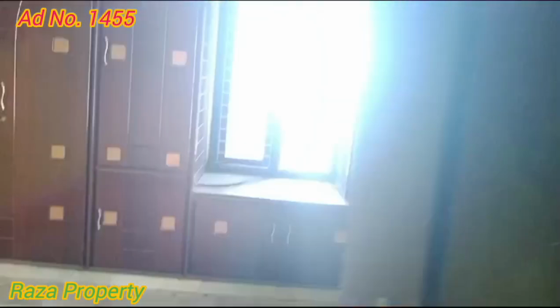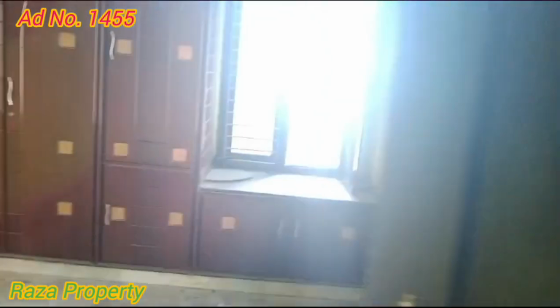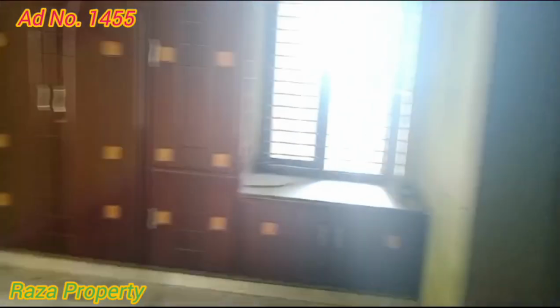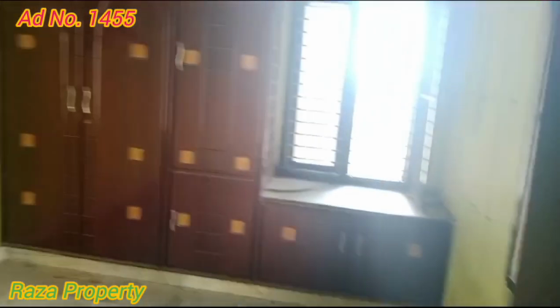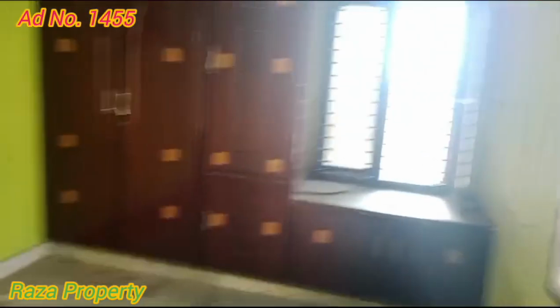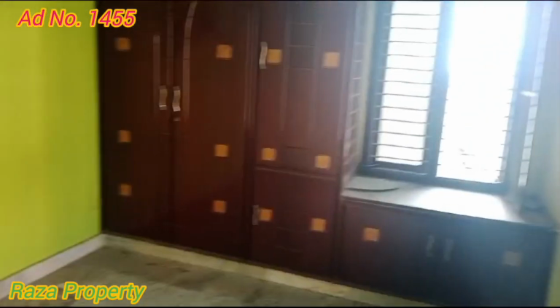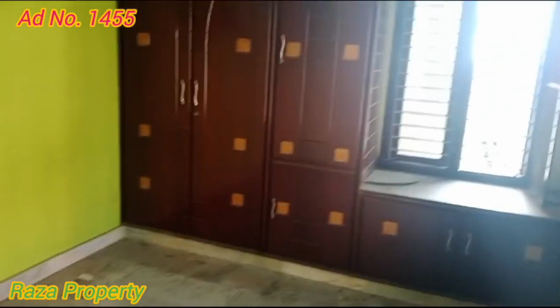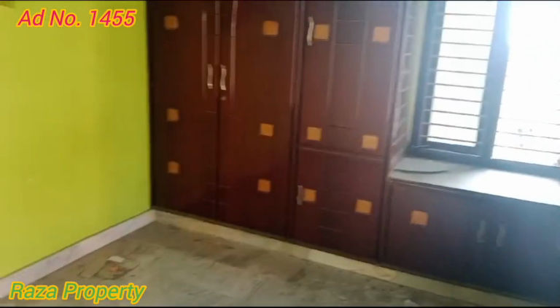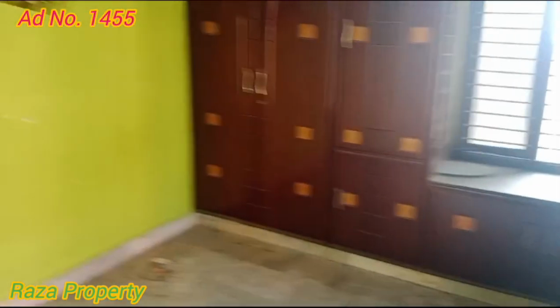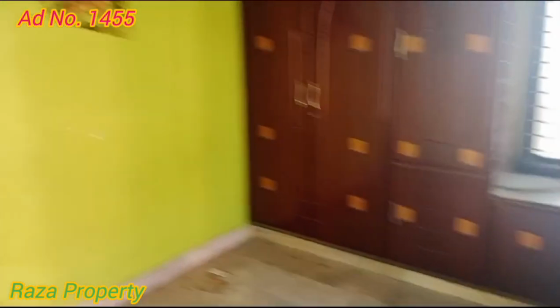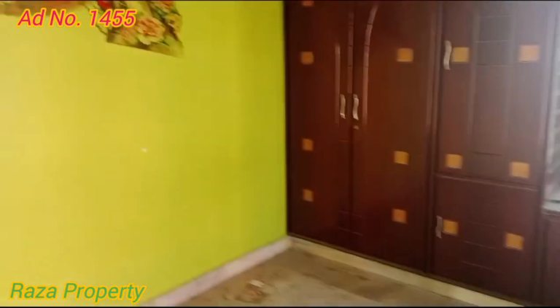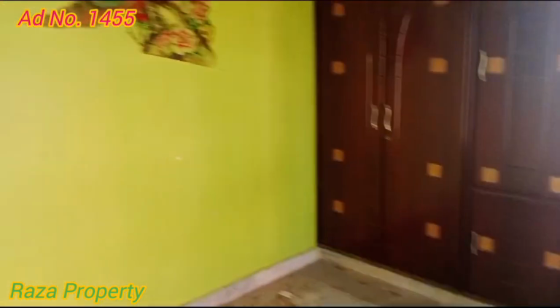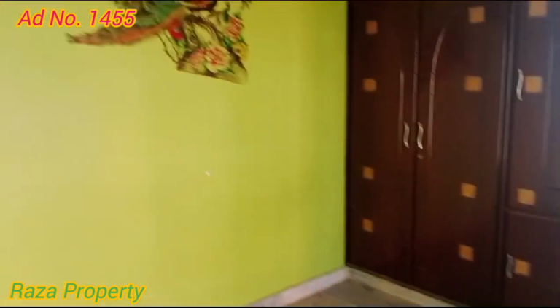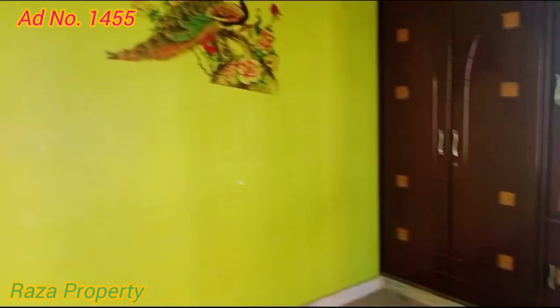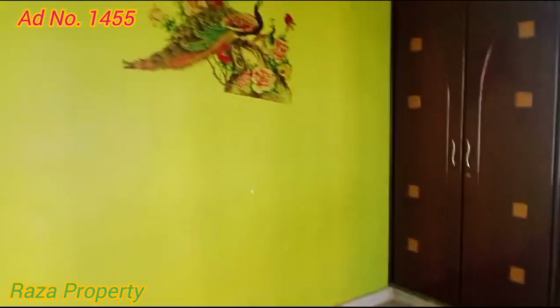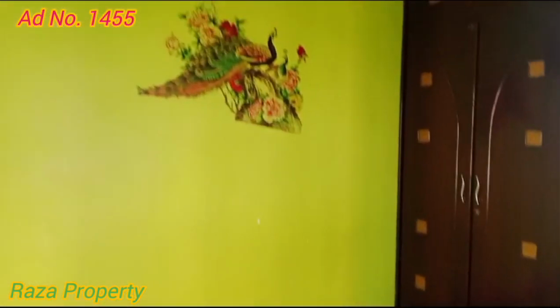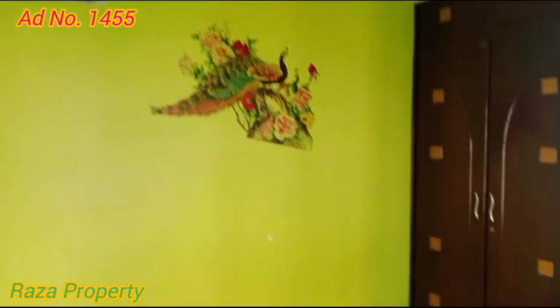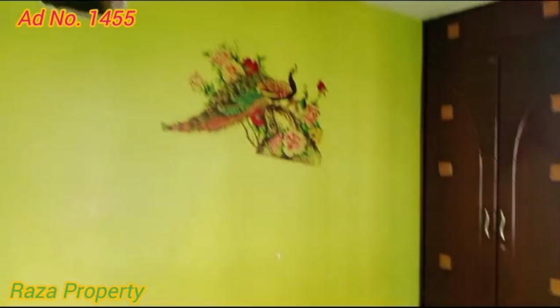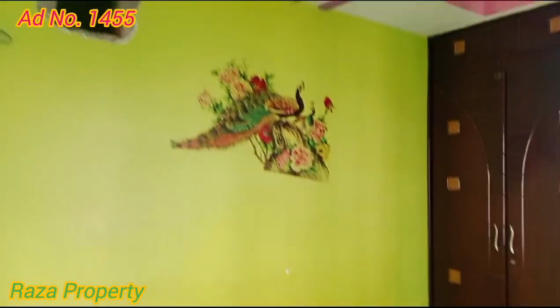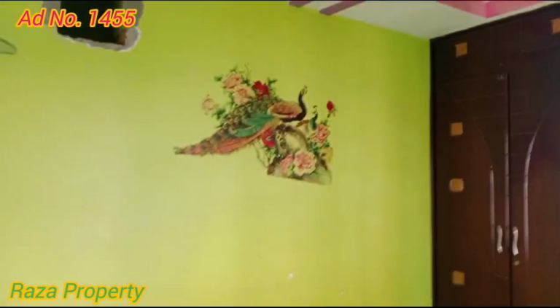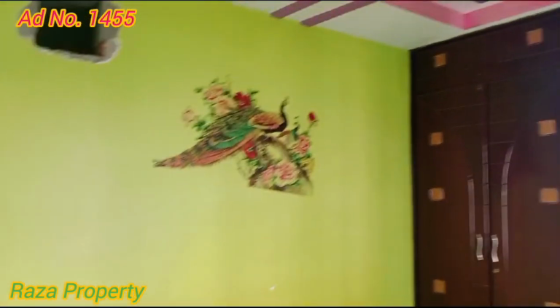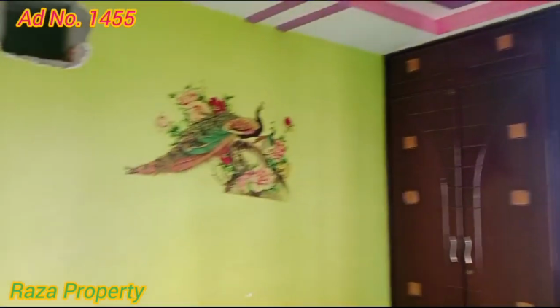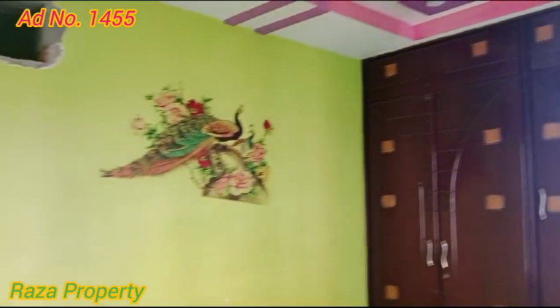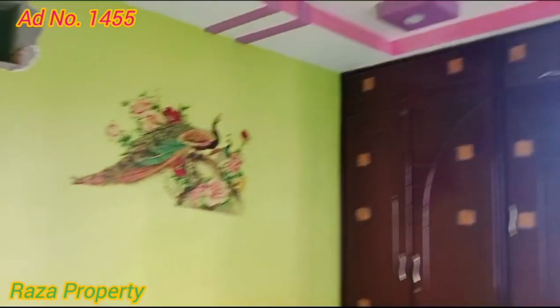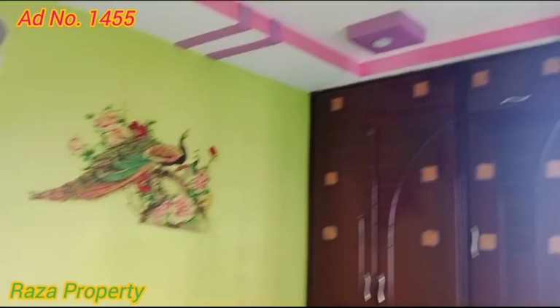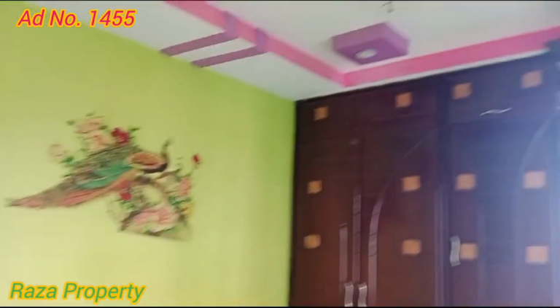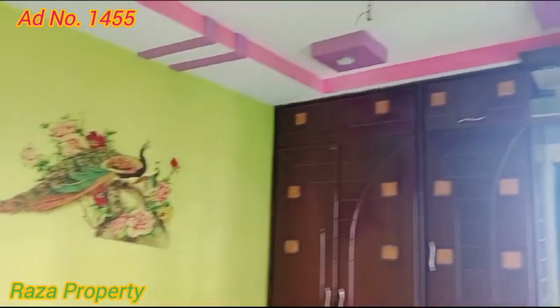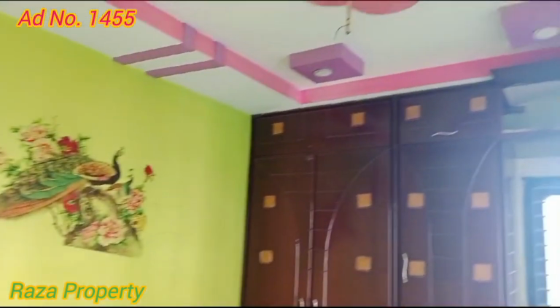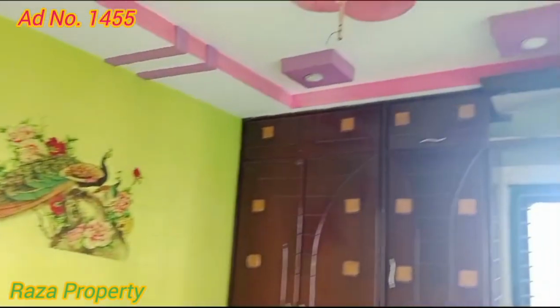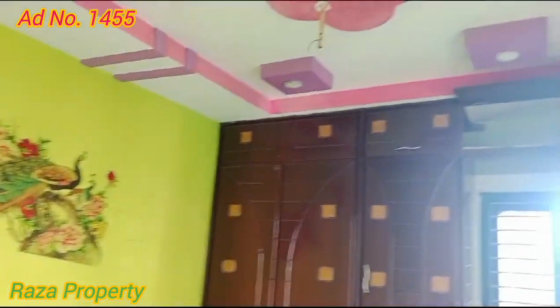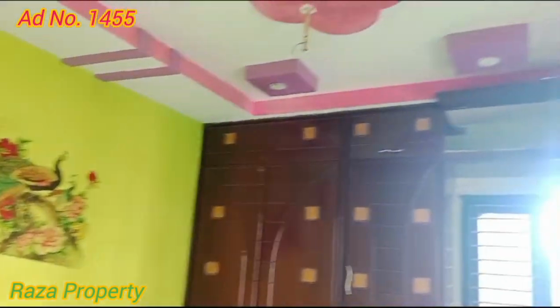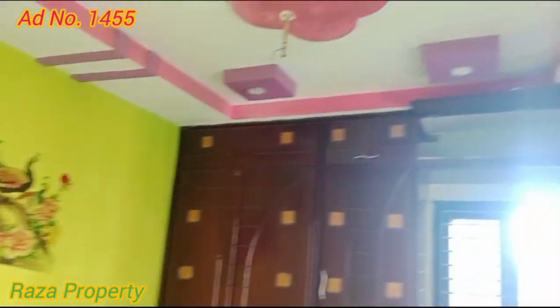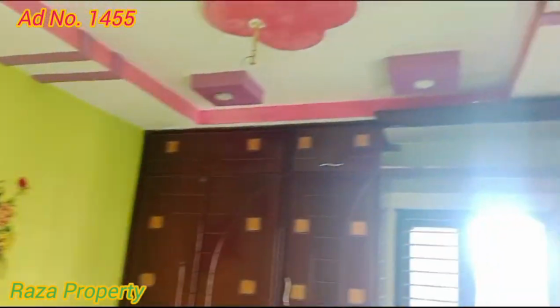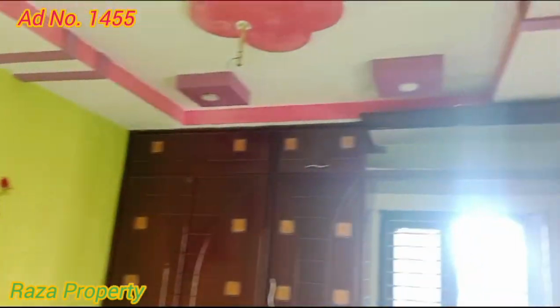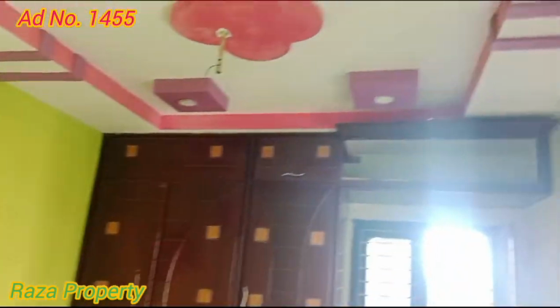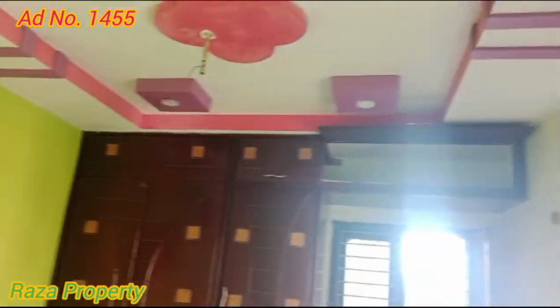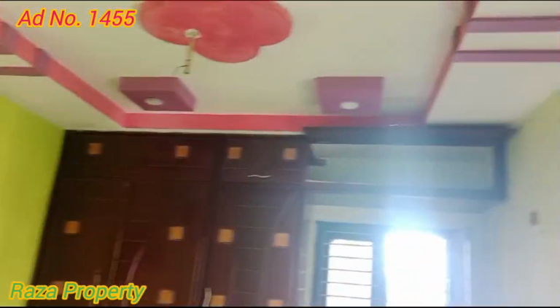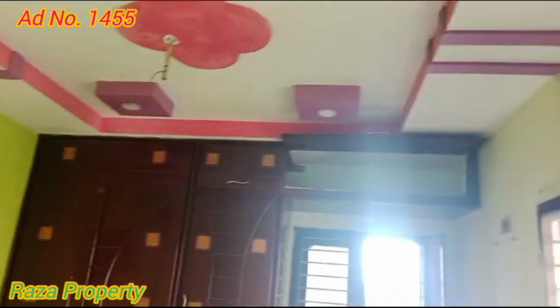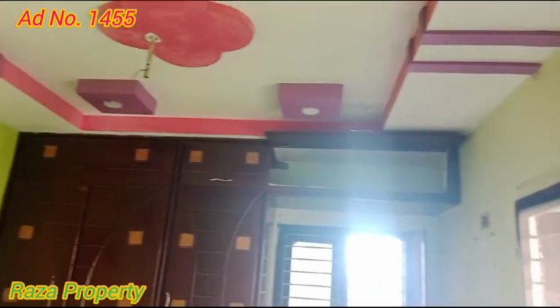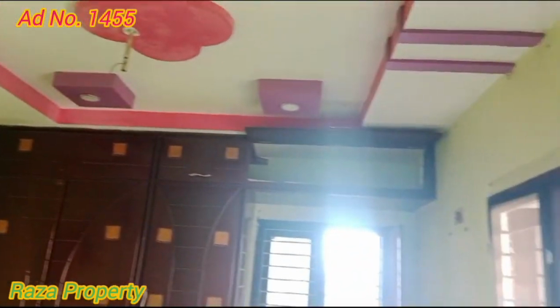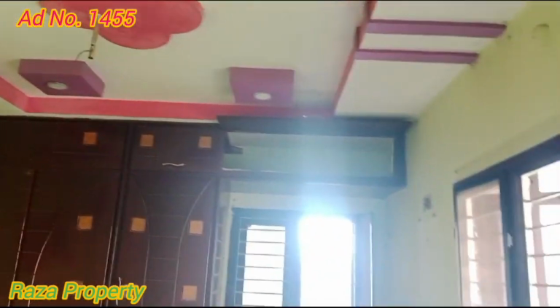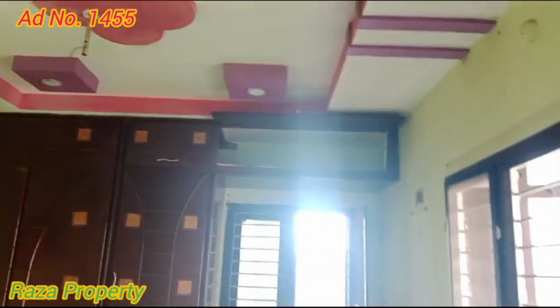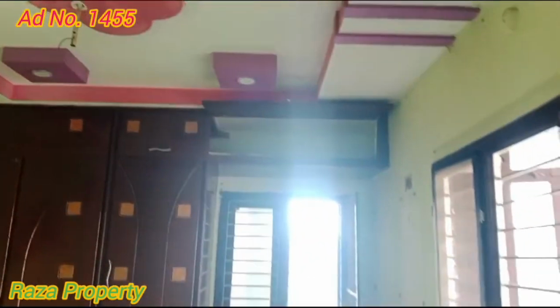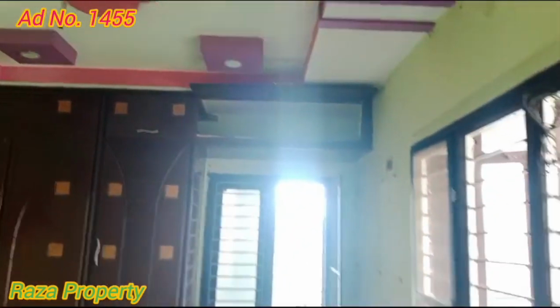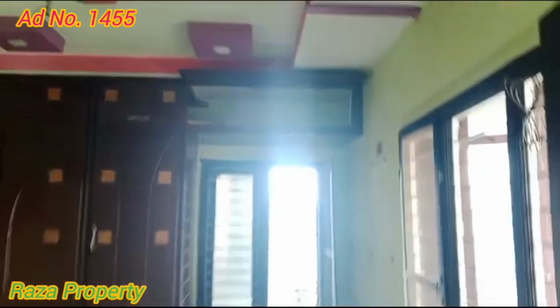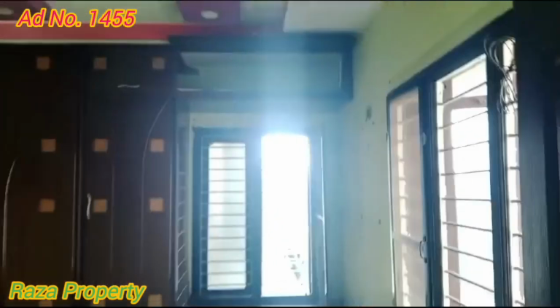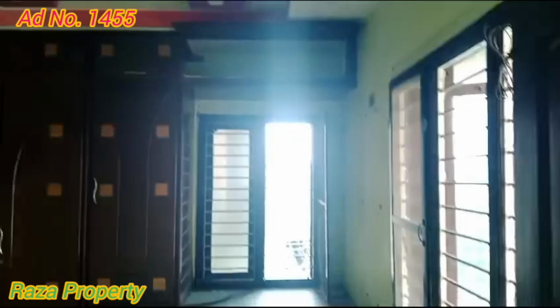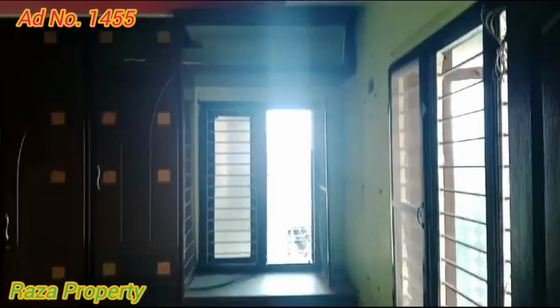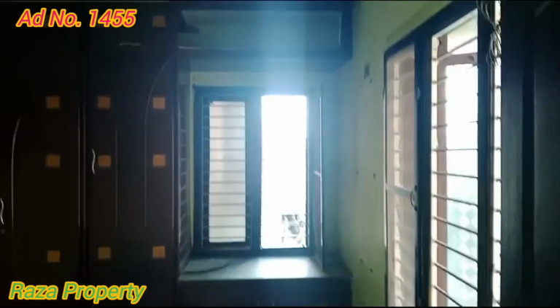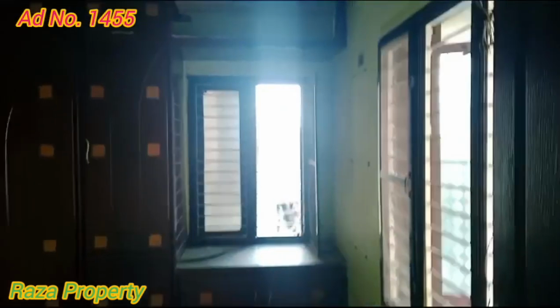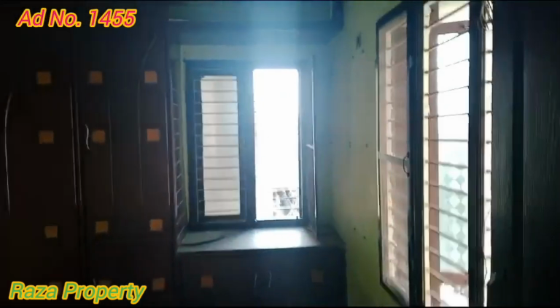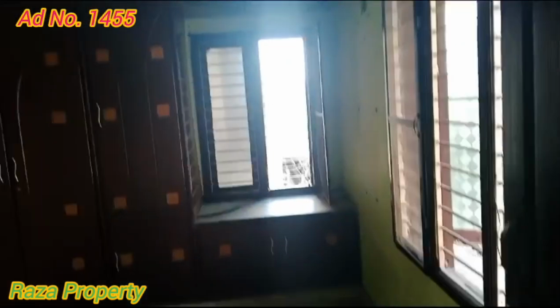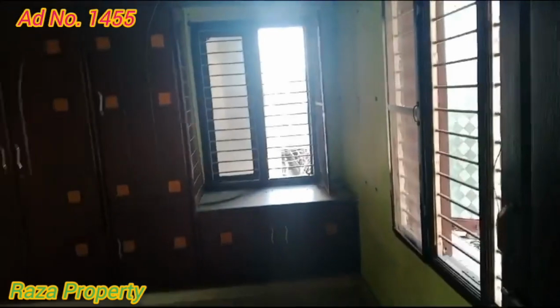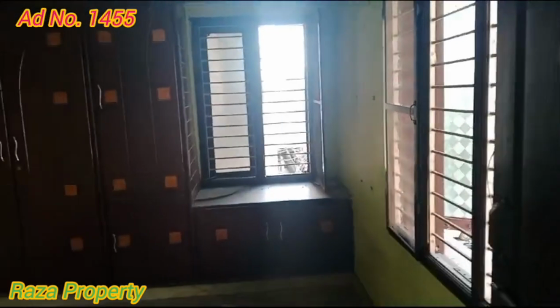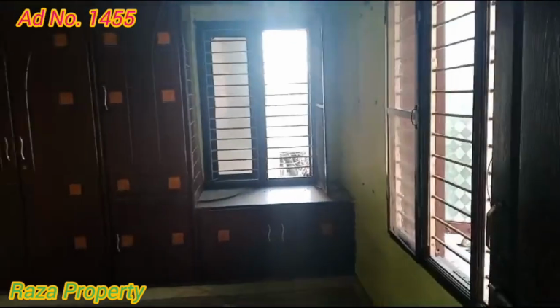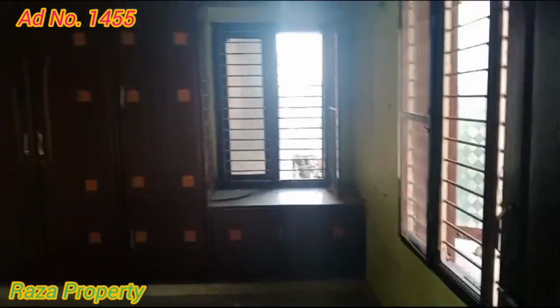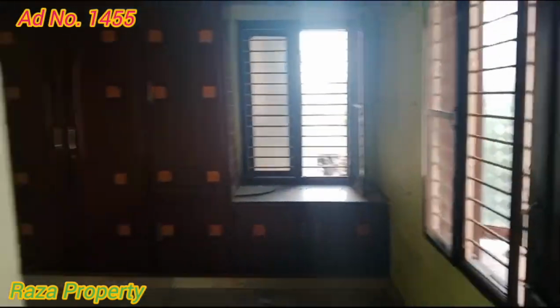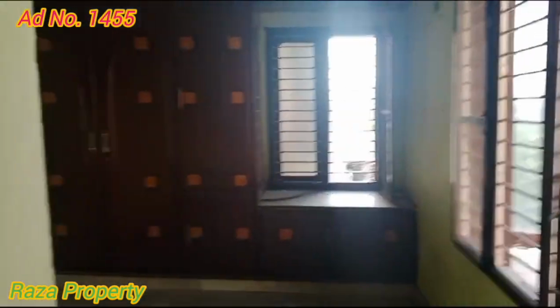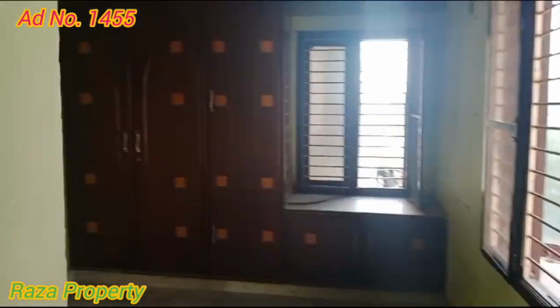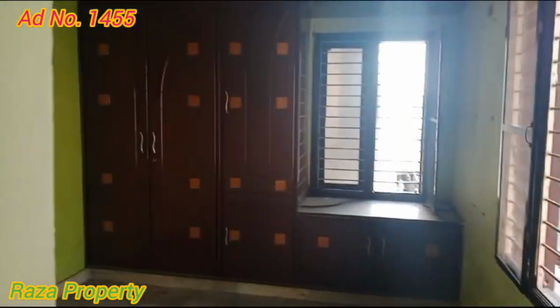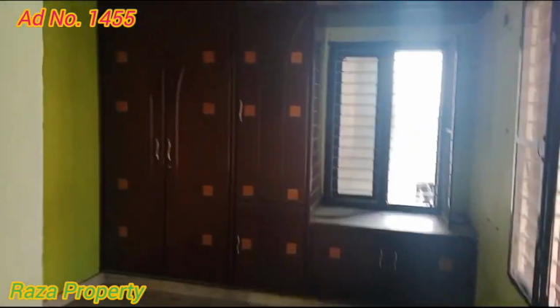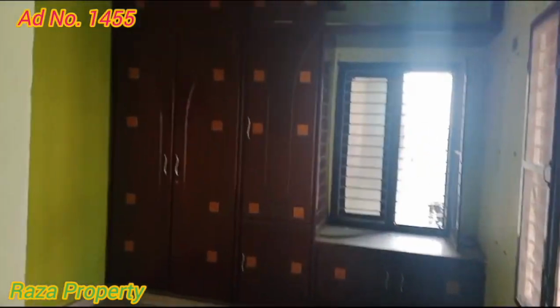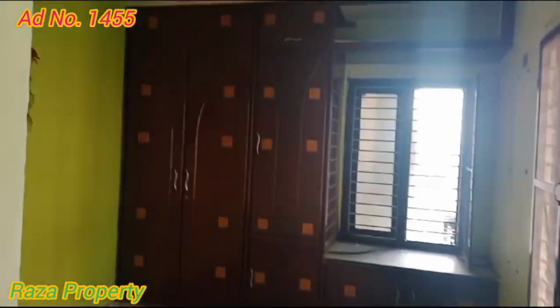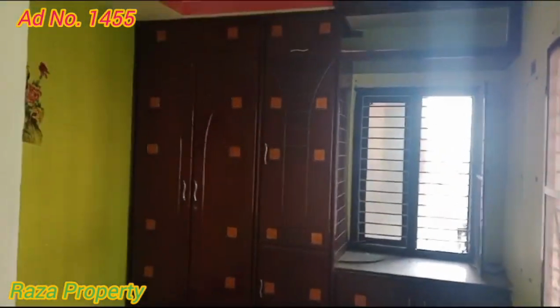There are also flush doors inside. This is a children's bedroom. There are also woodwork boards, wall care, a ceiling, colorful painting, and colorful lighting.